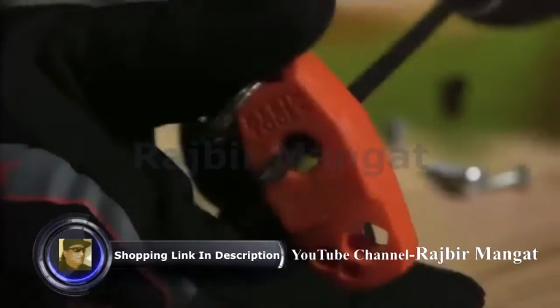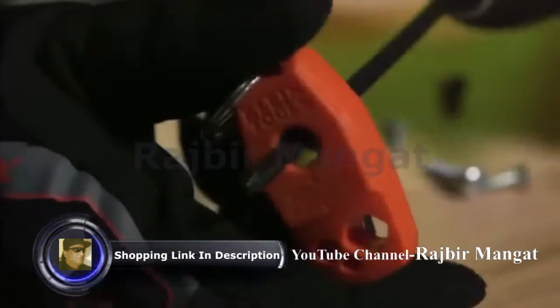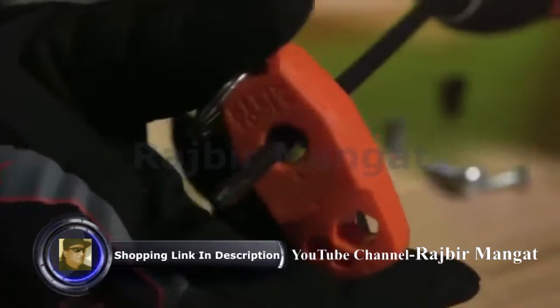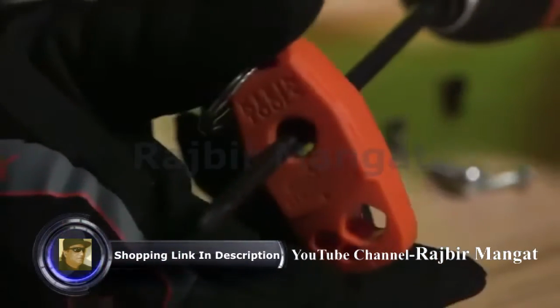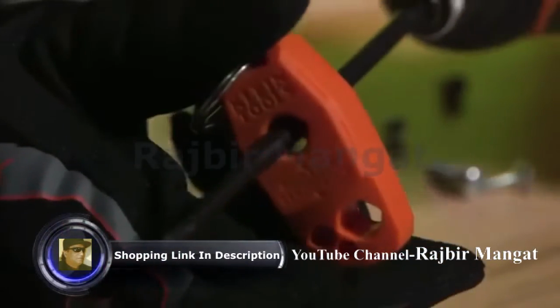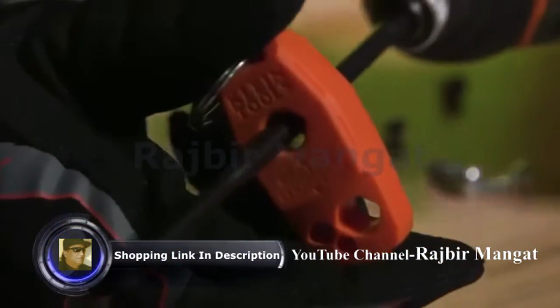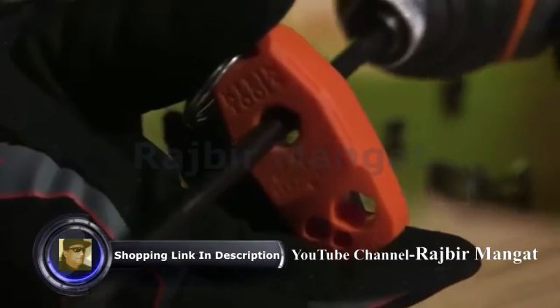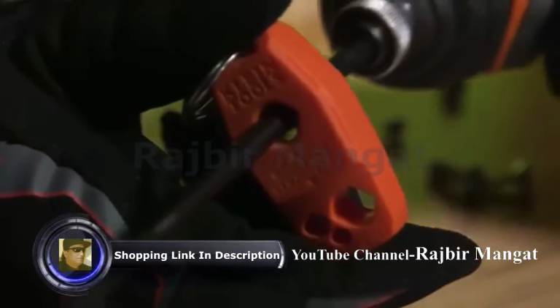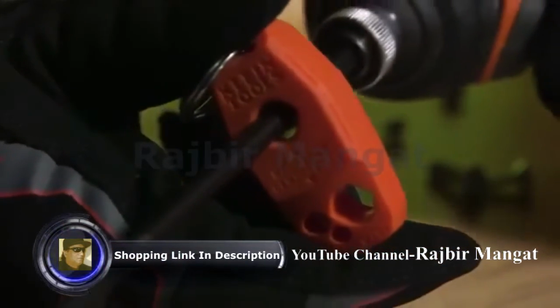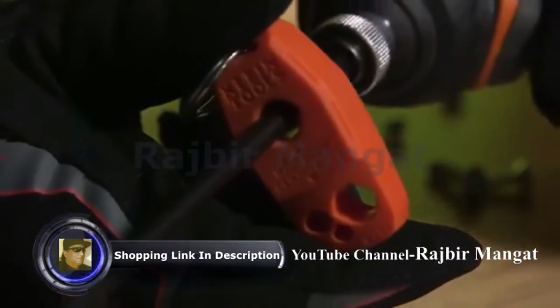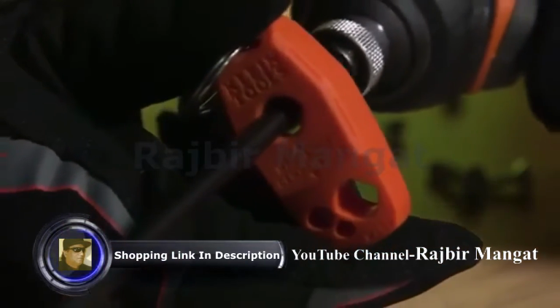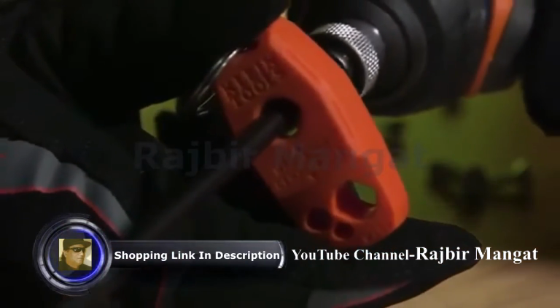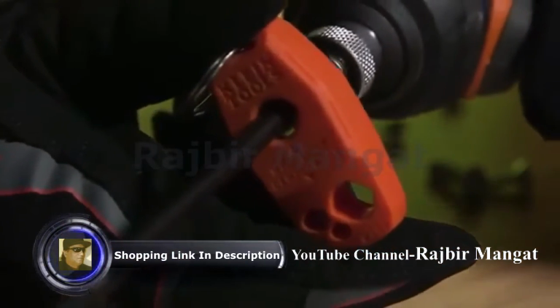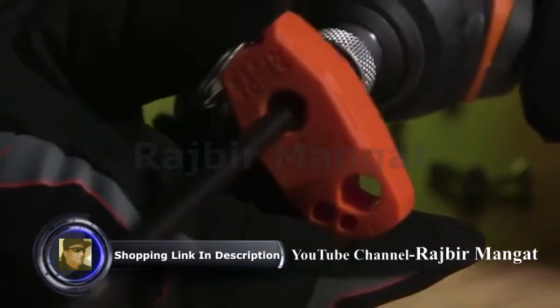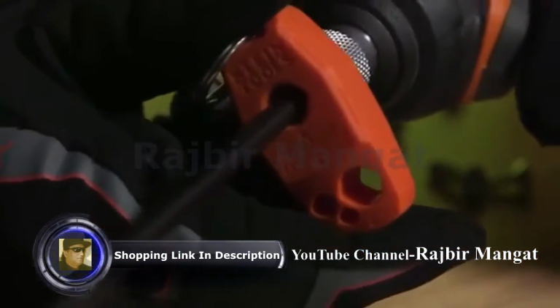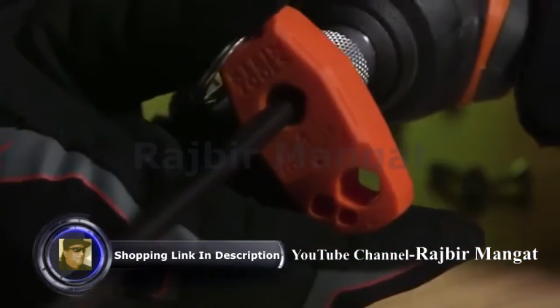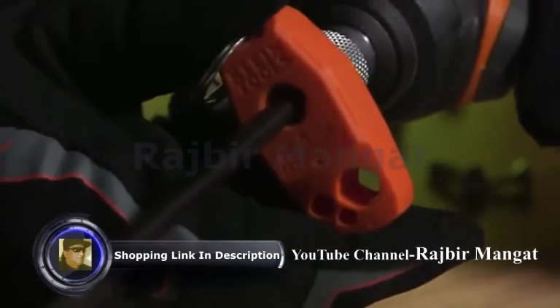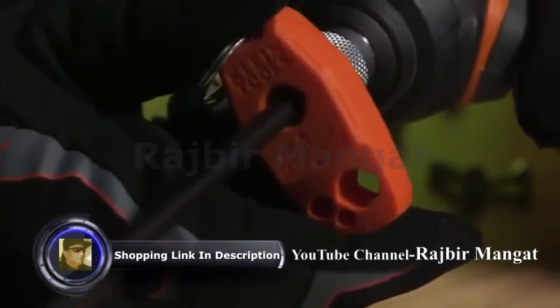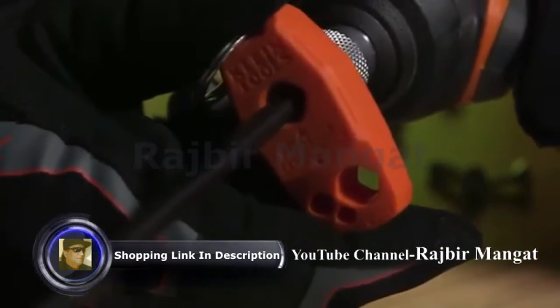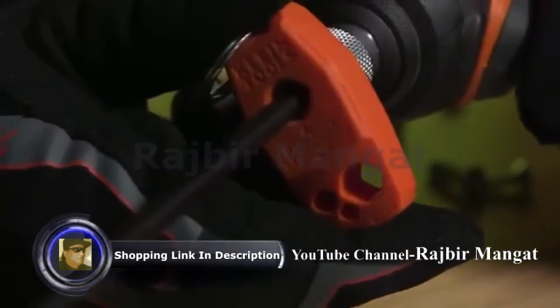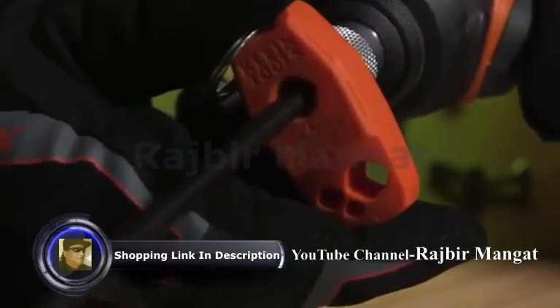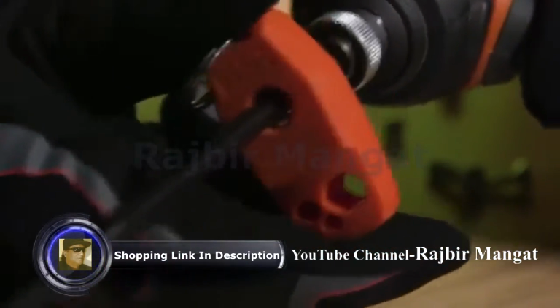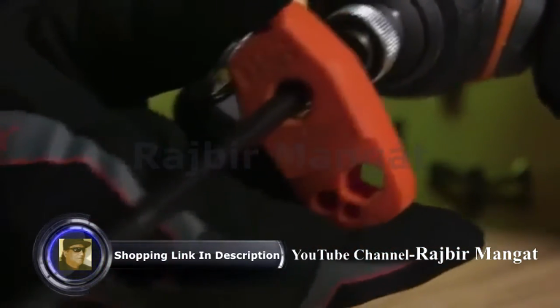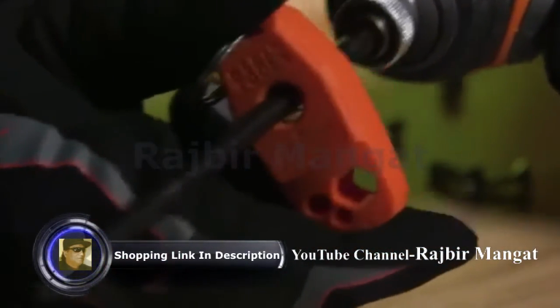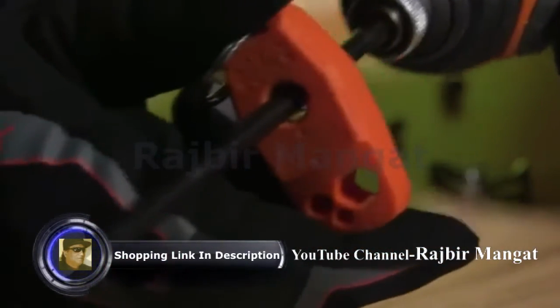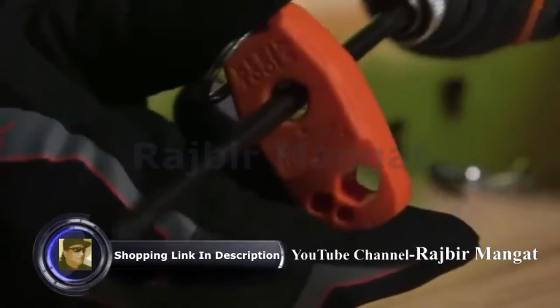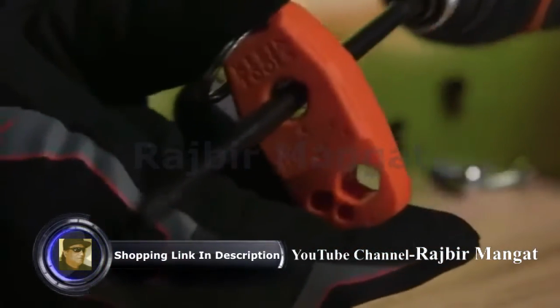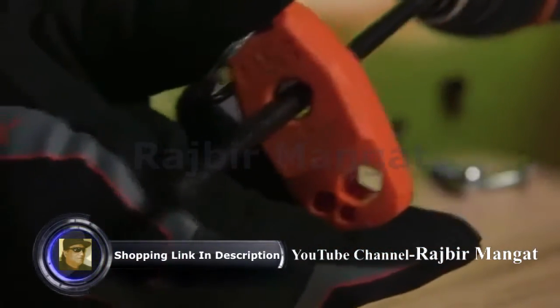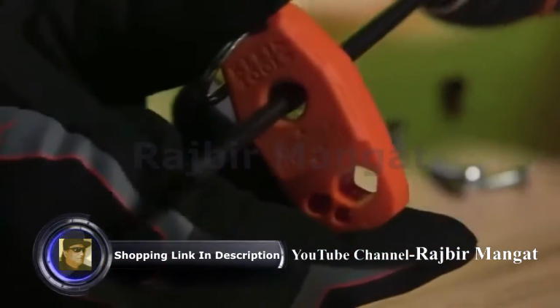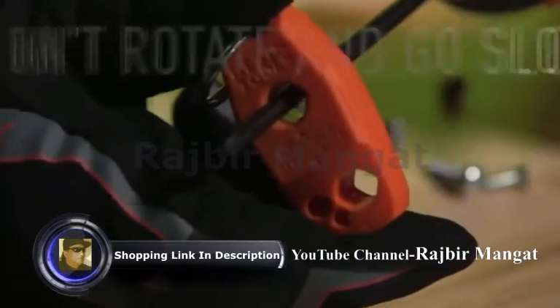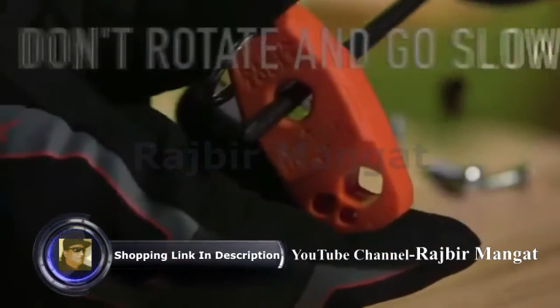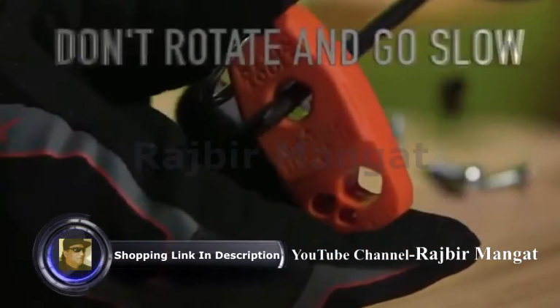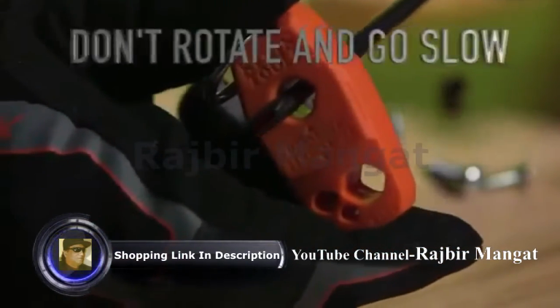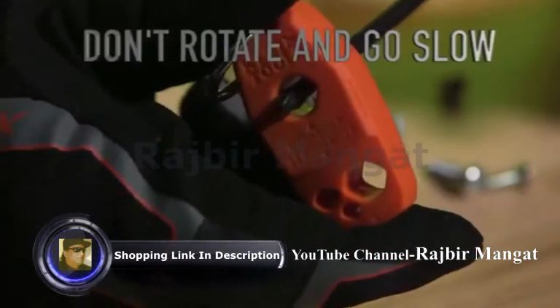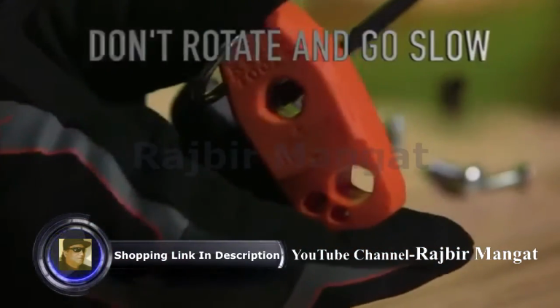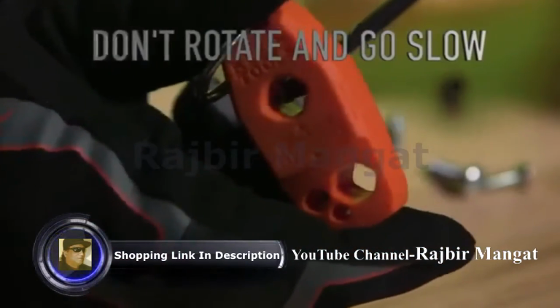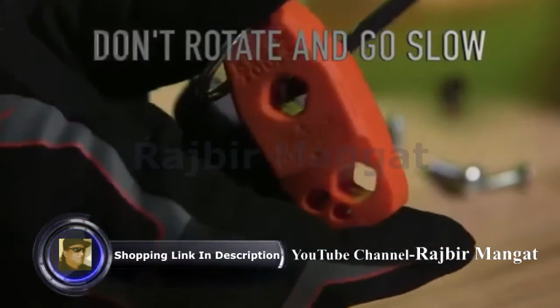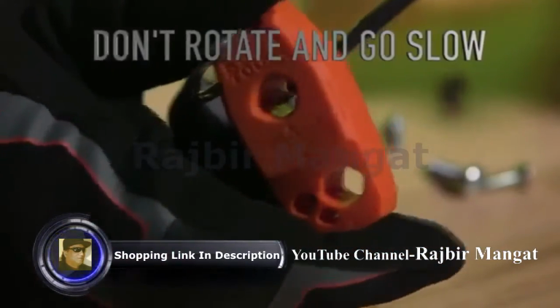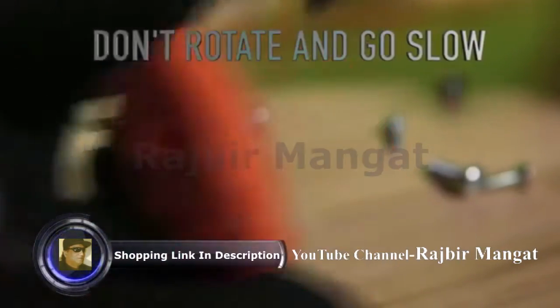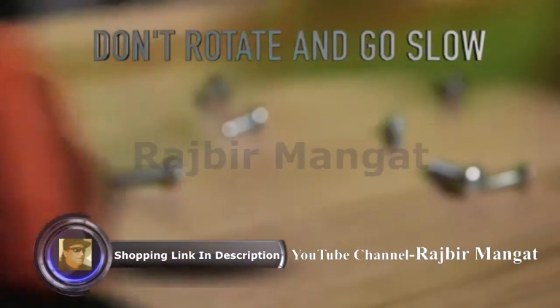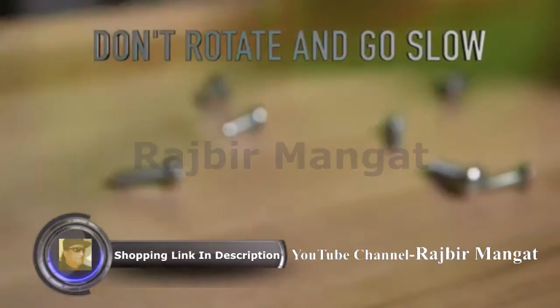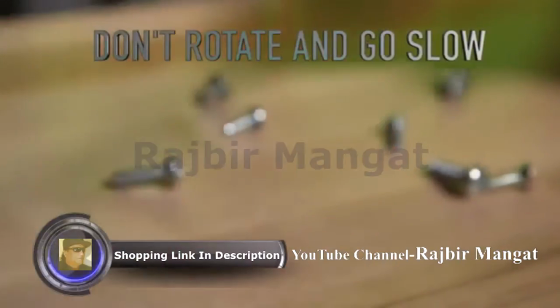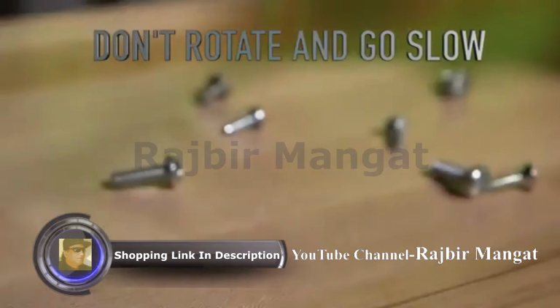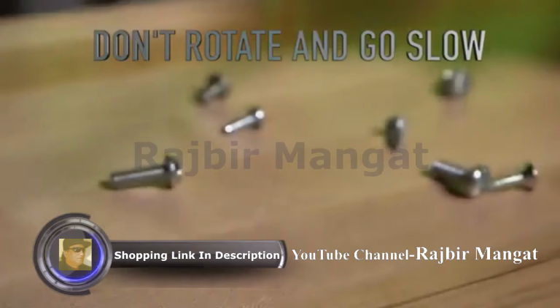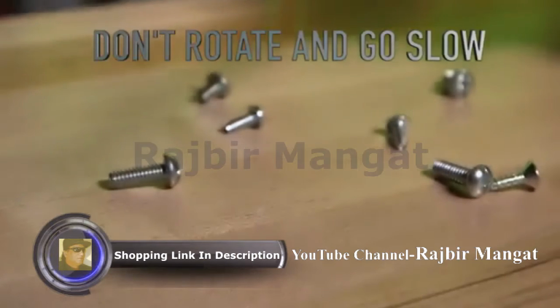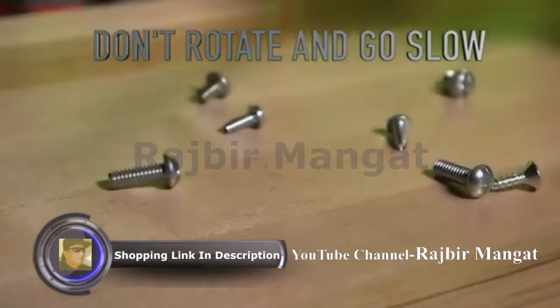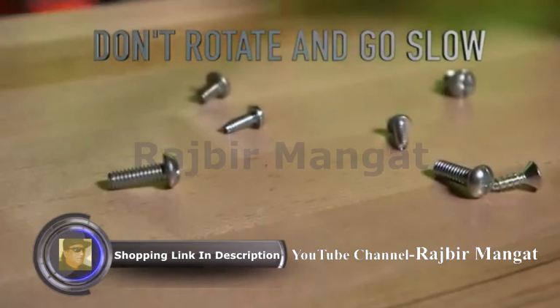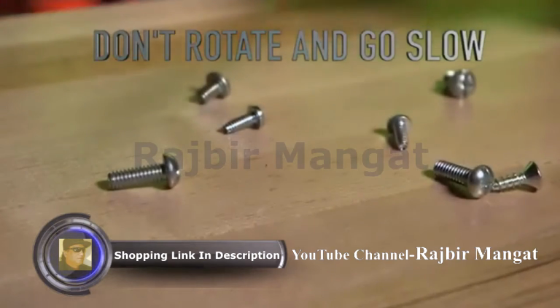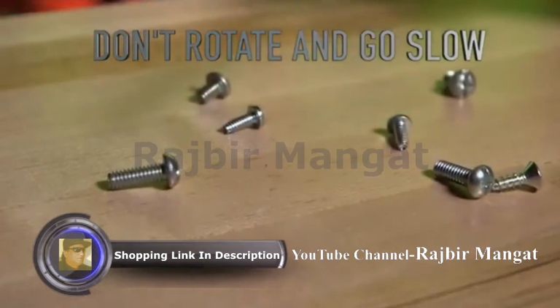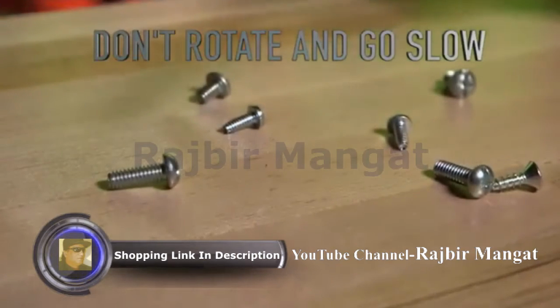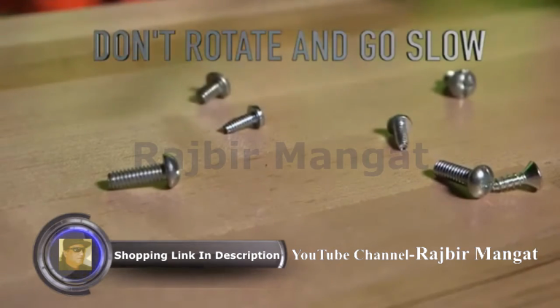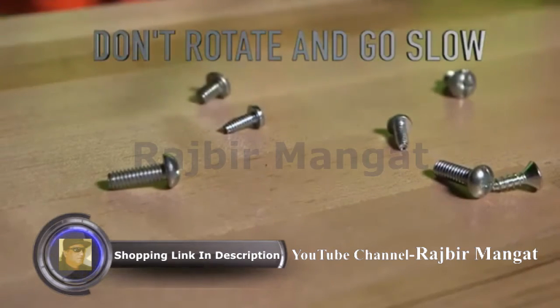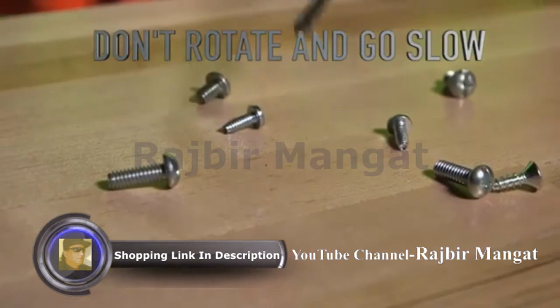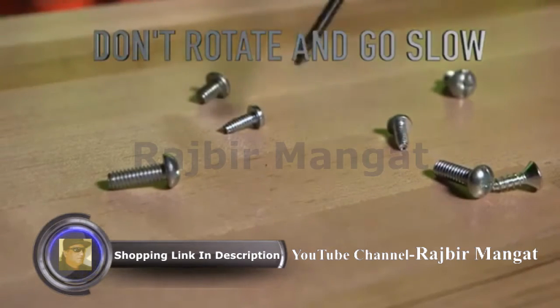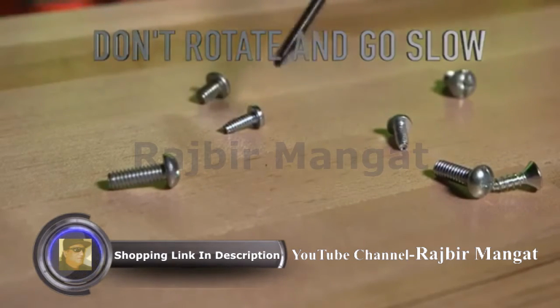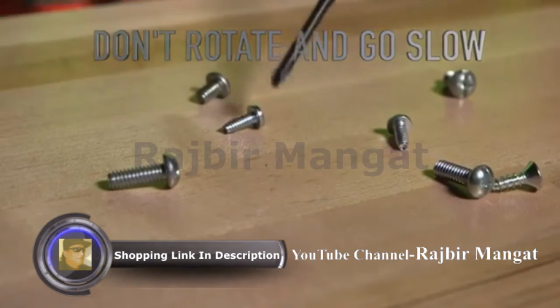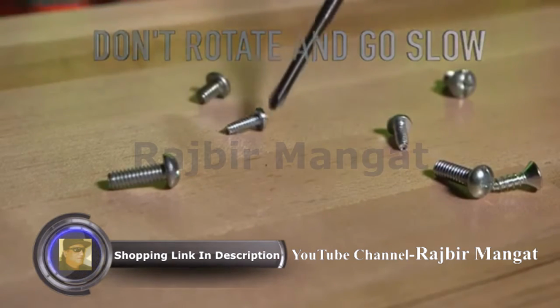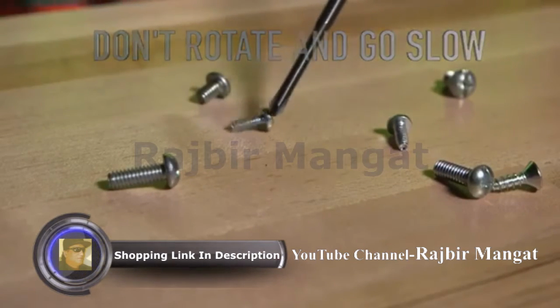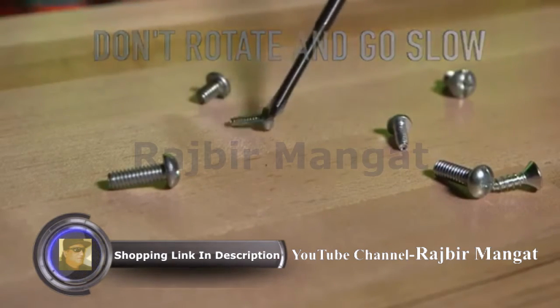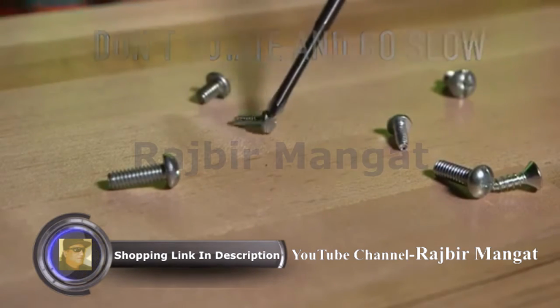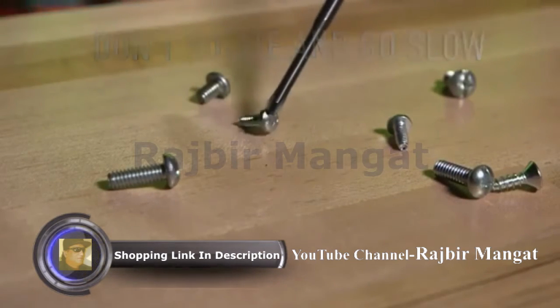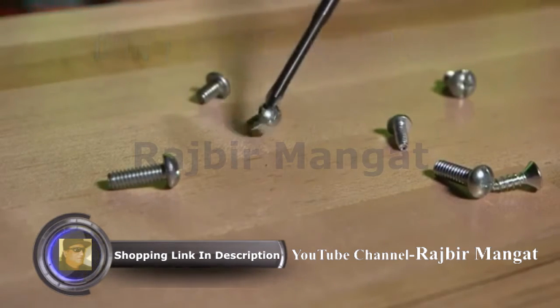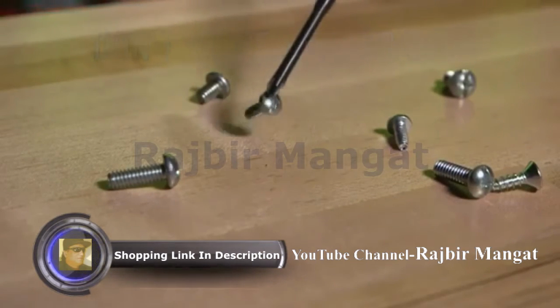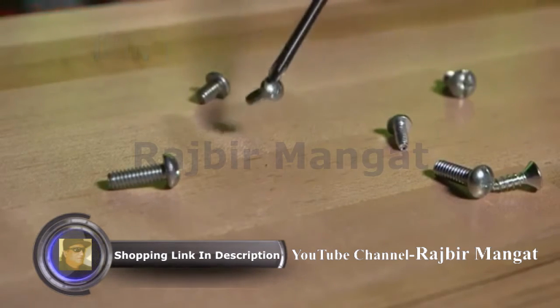It's easy. Insert the shaft fully into the top slot. Avoid rotating the shaft as you draw it out slowly.